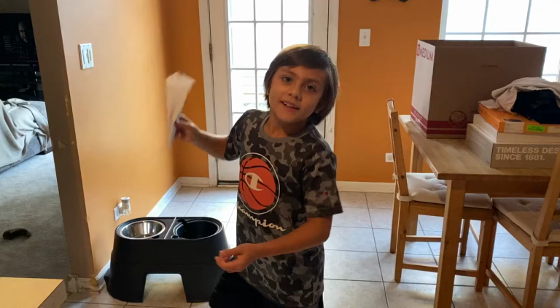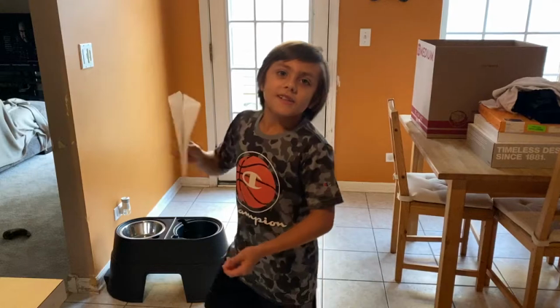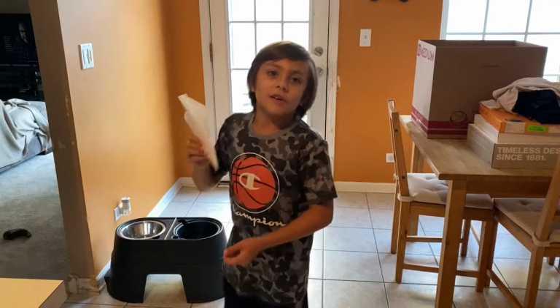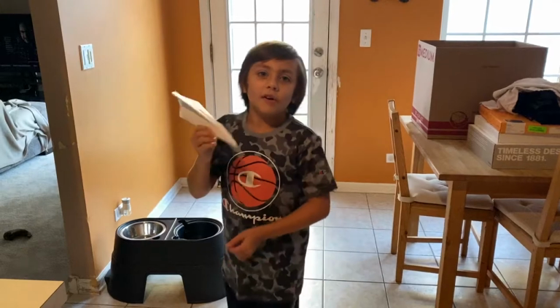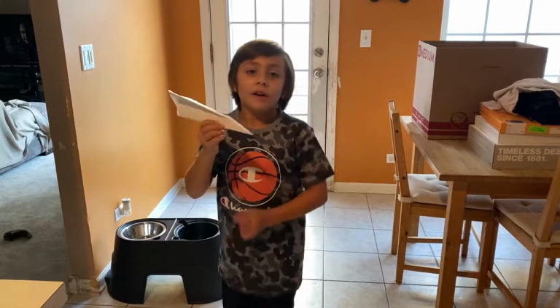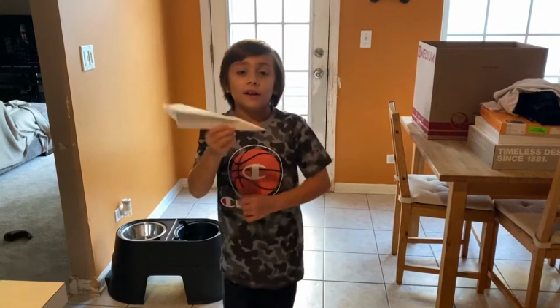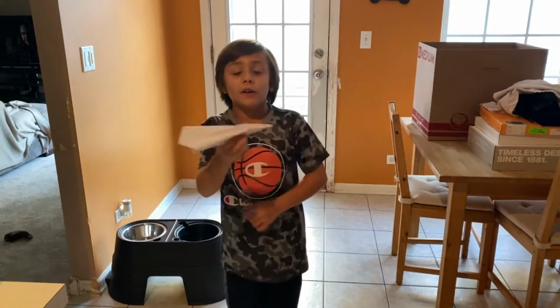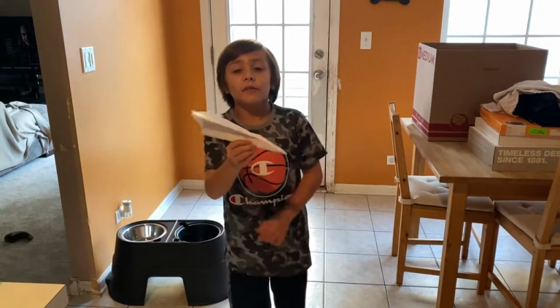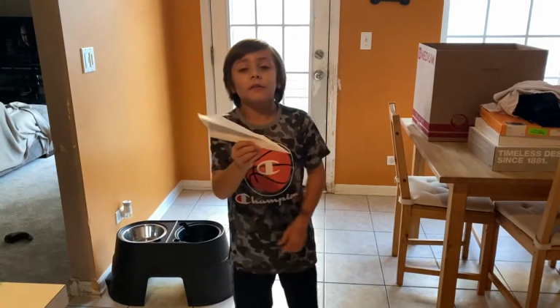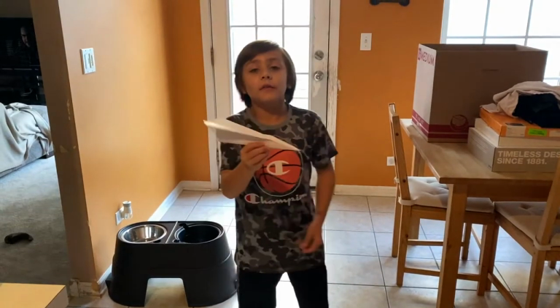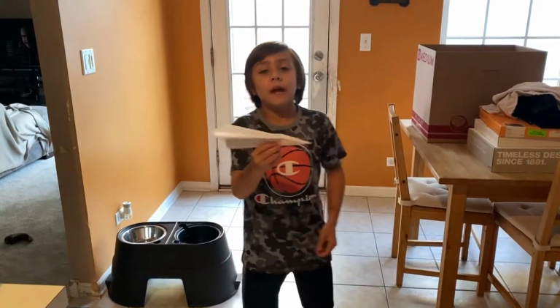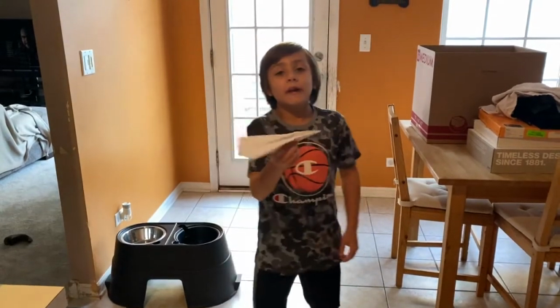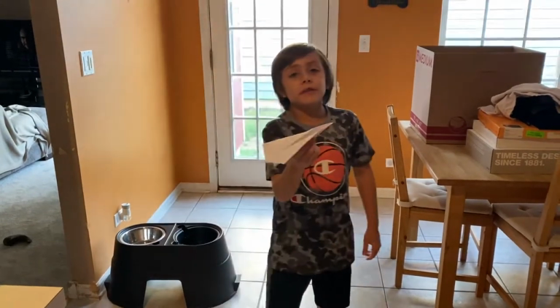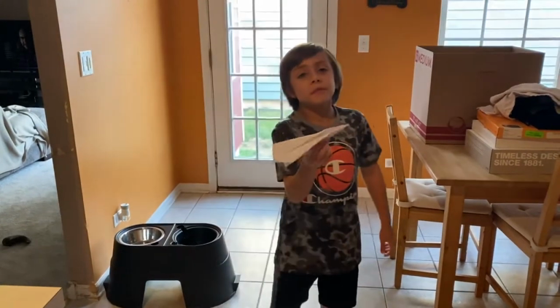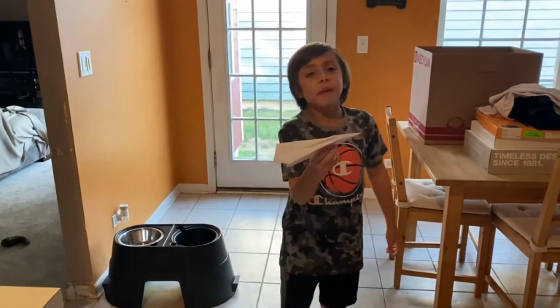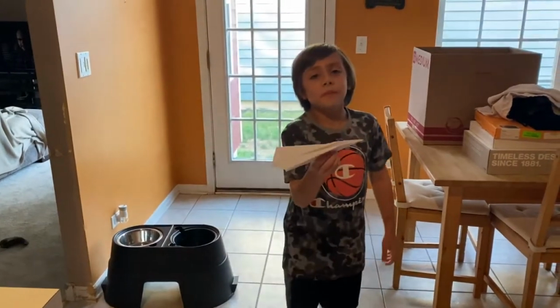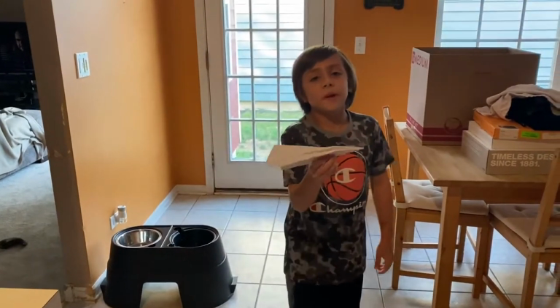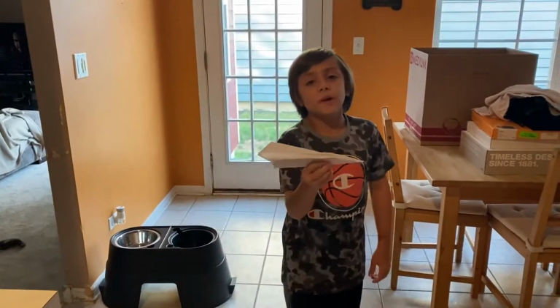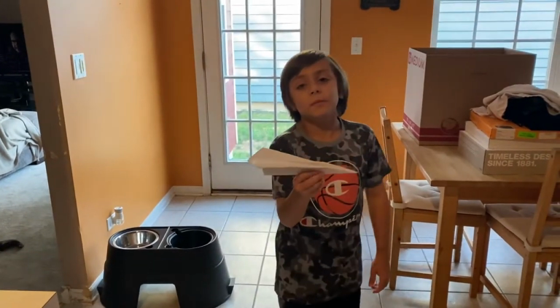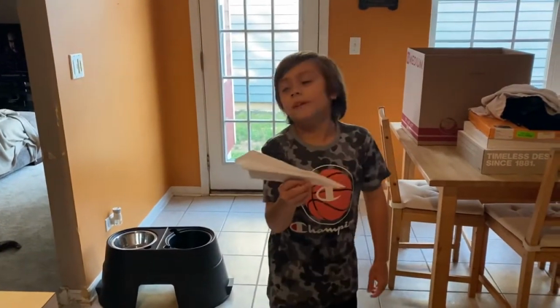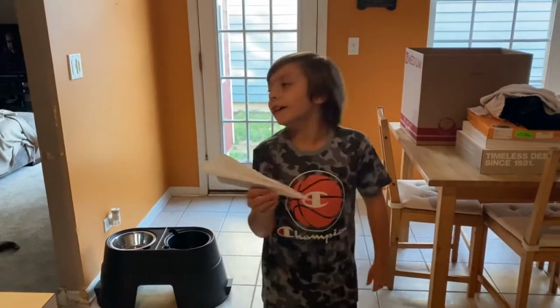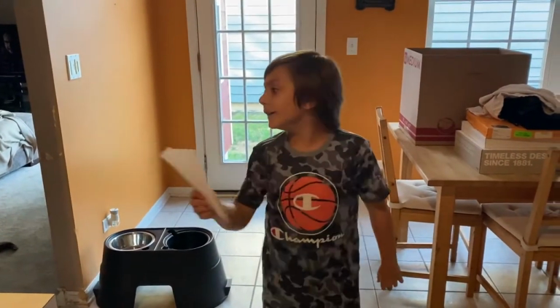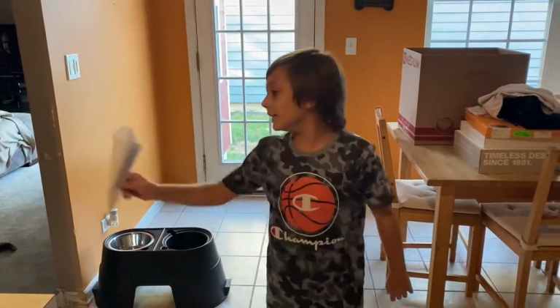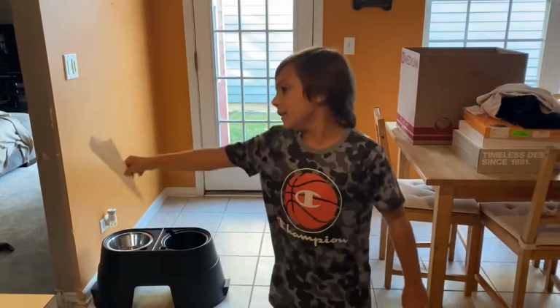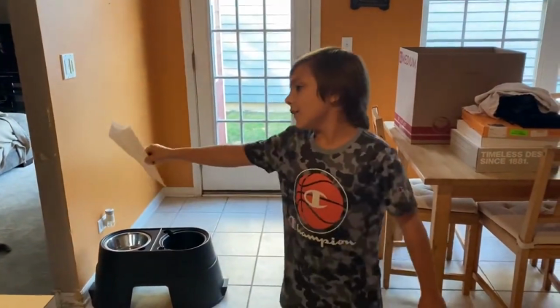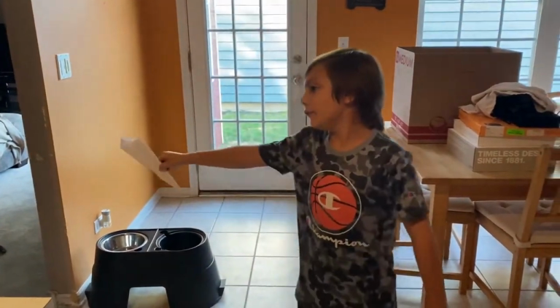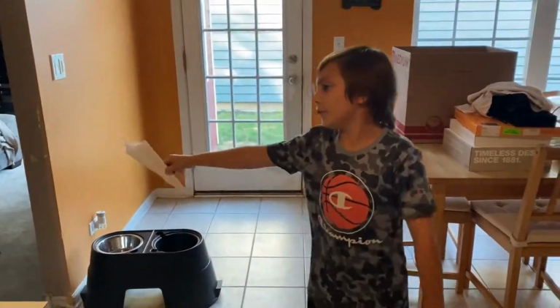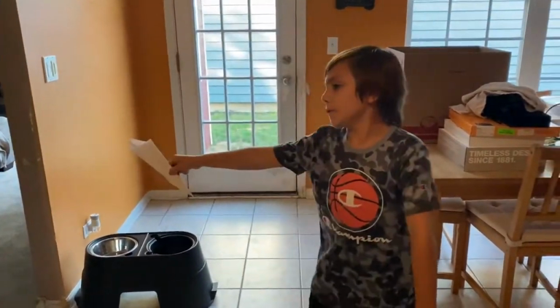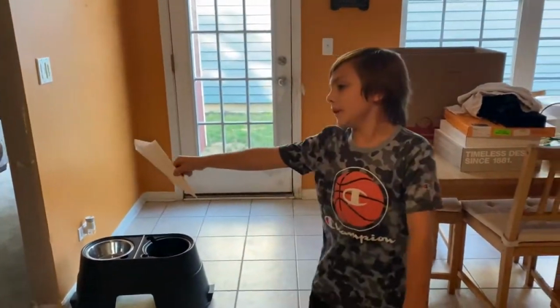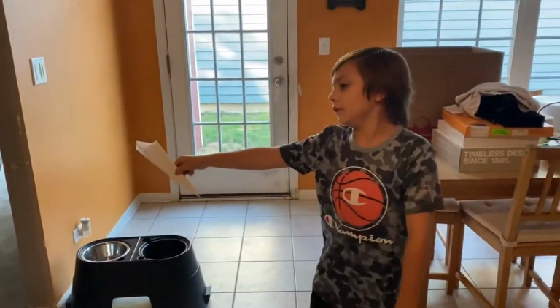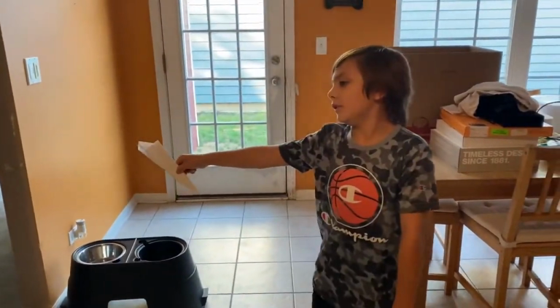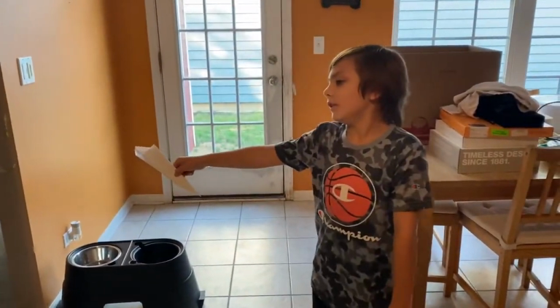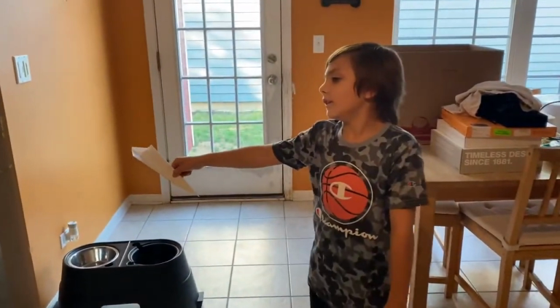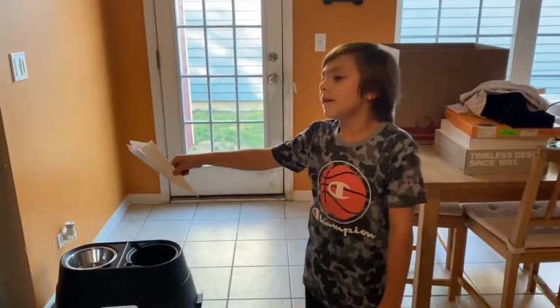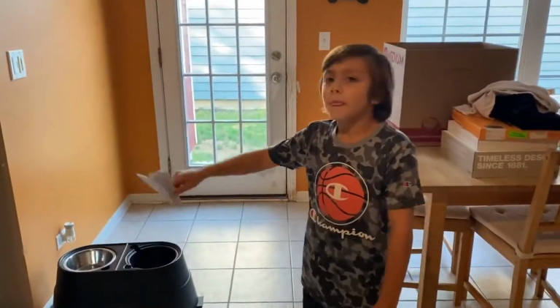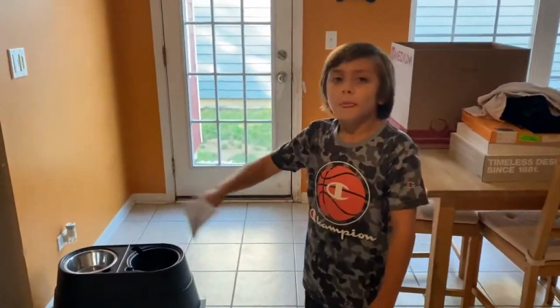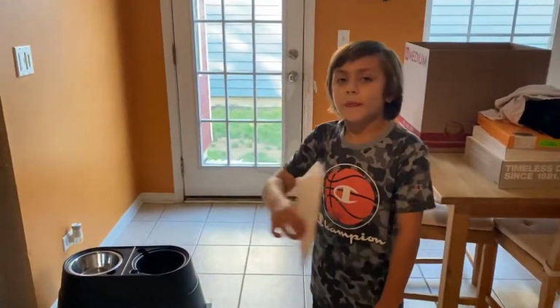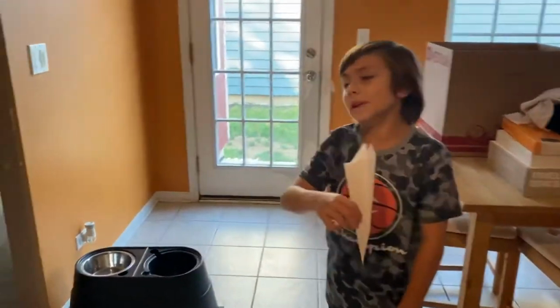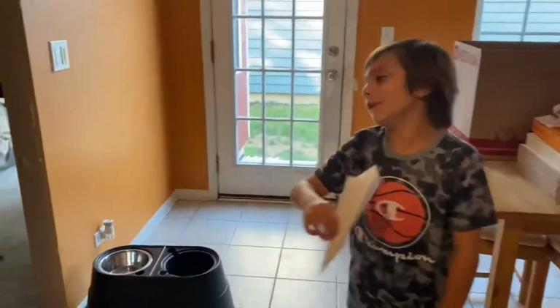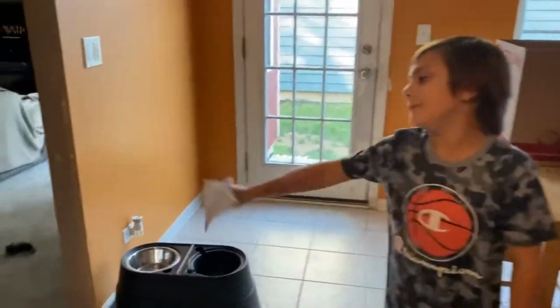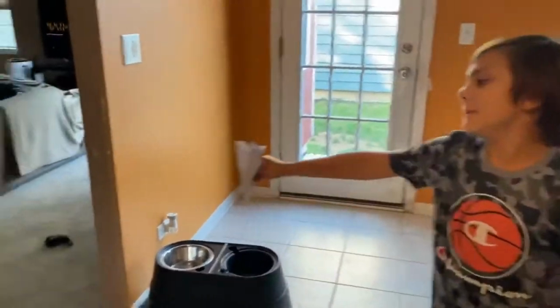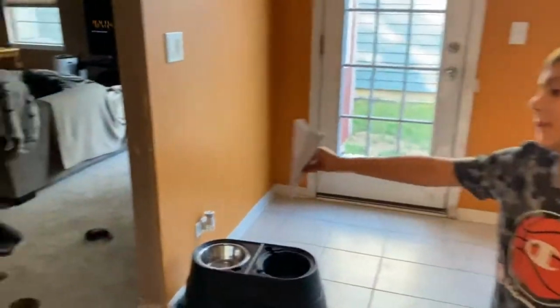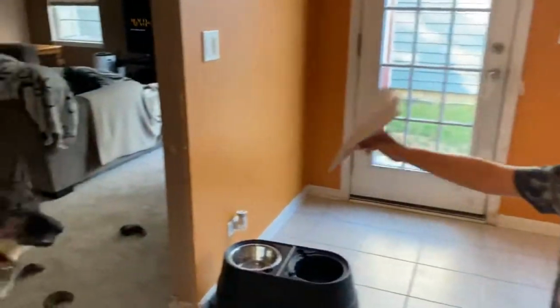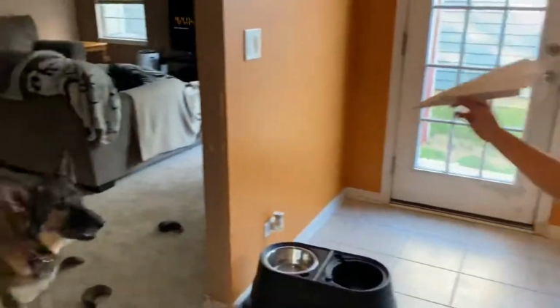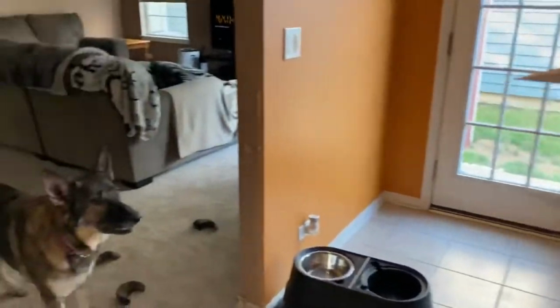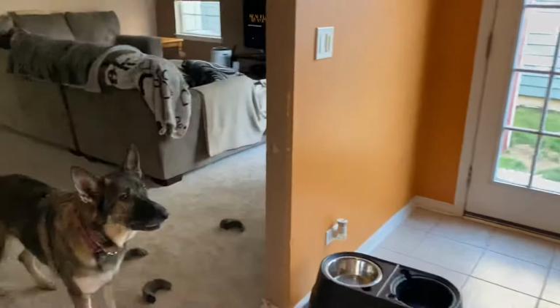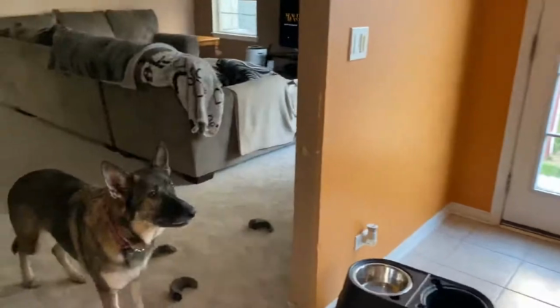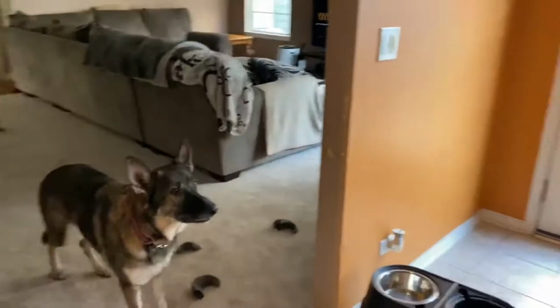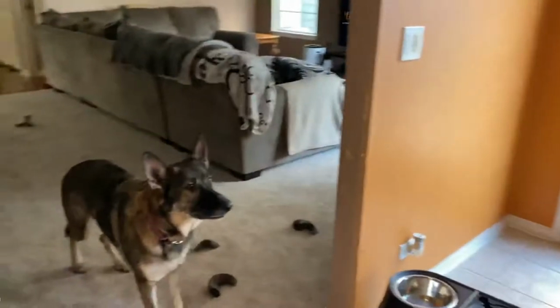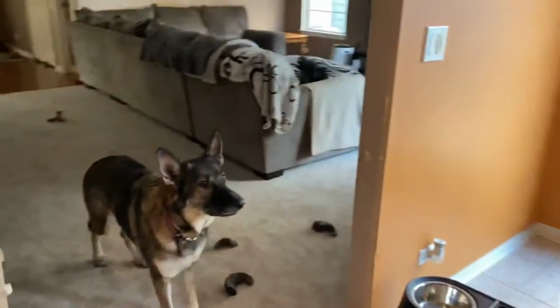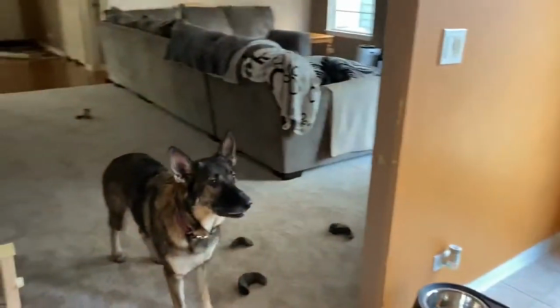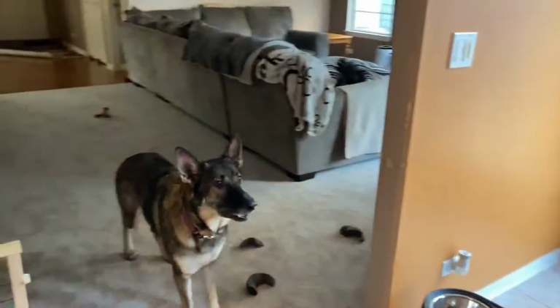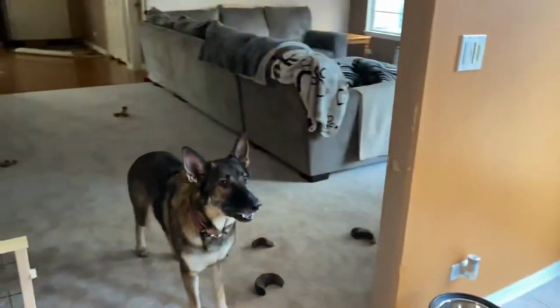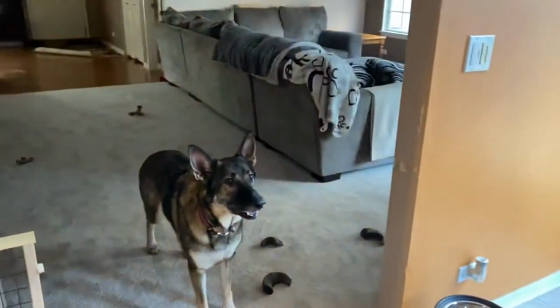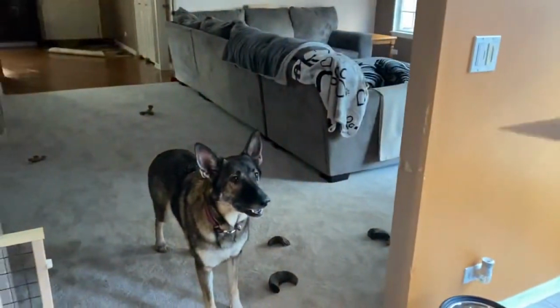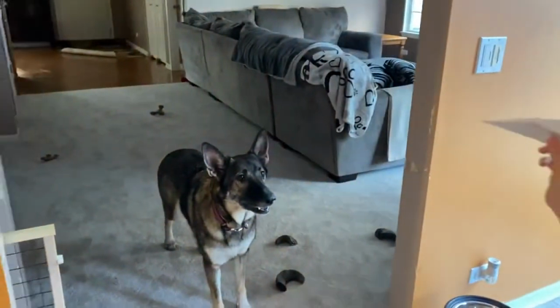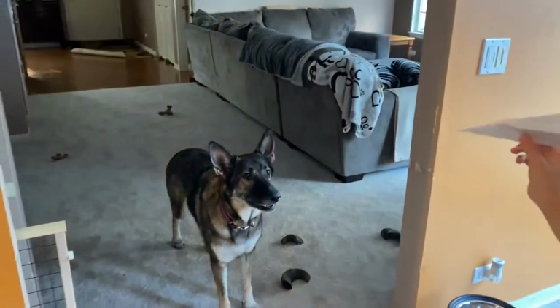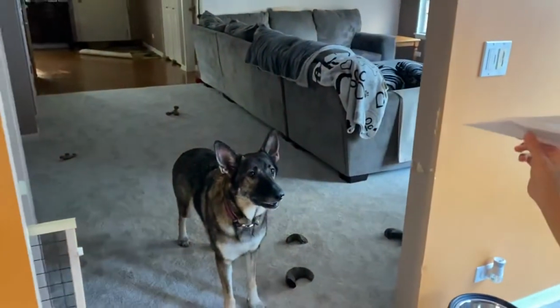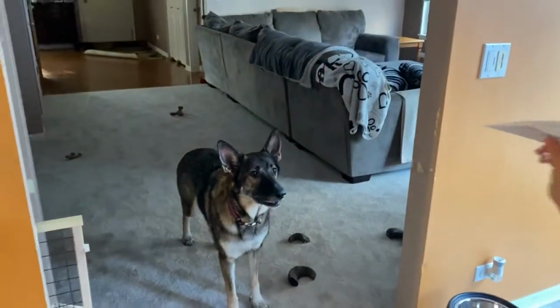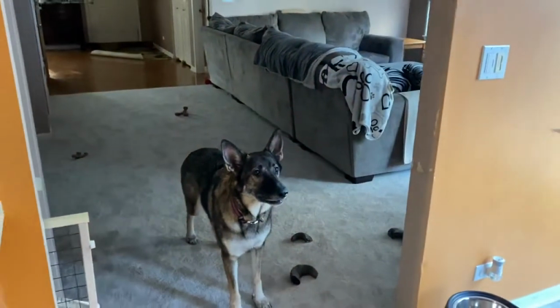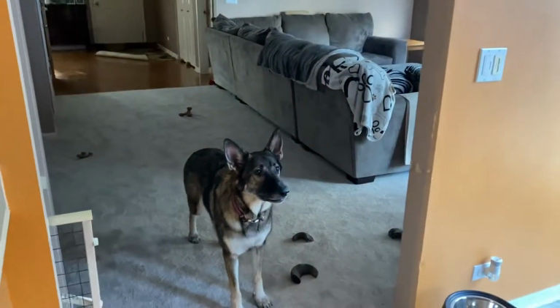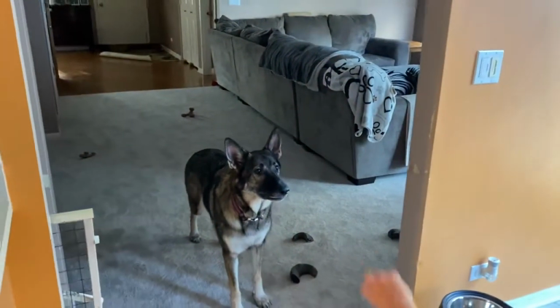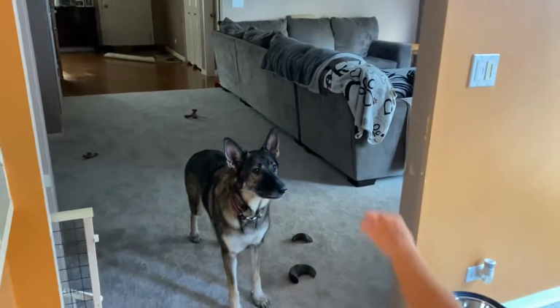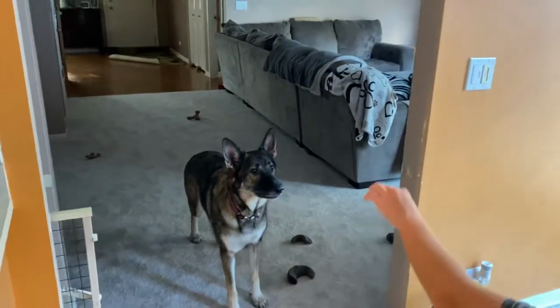I'm gonna fly this paper airplane for my dog. They love paper airplanes, so I decided to make one for them.